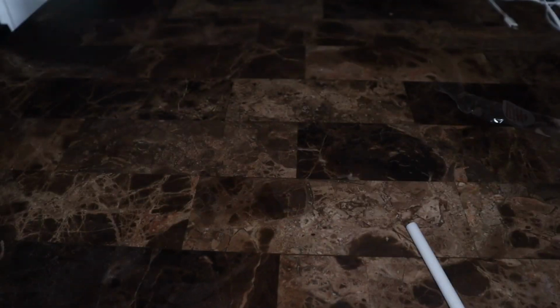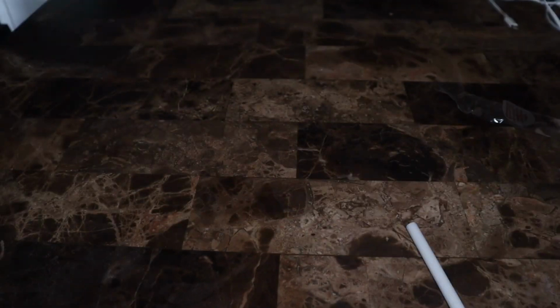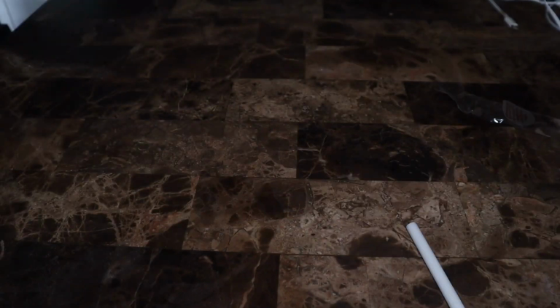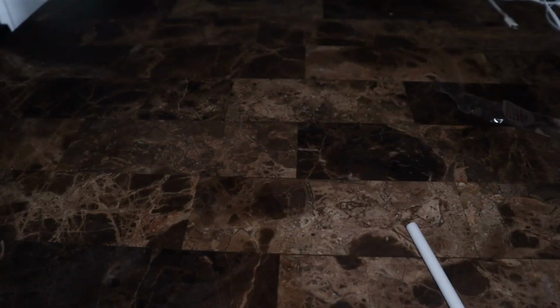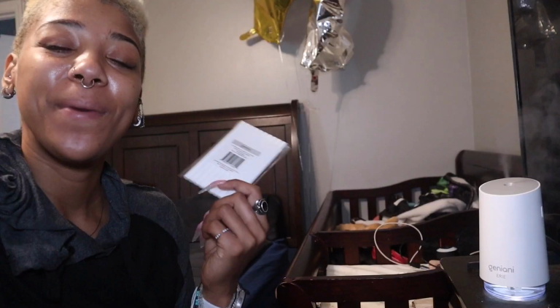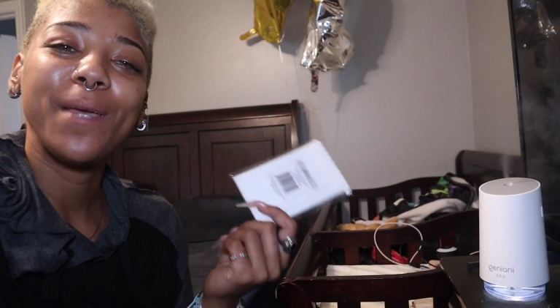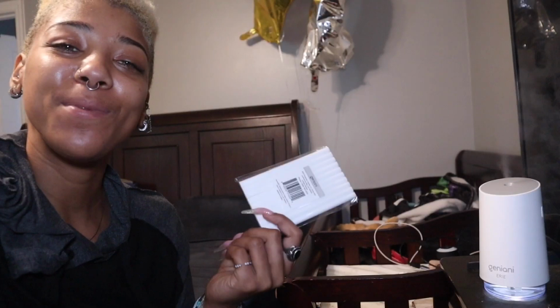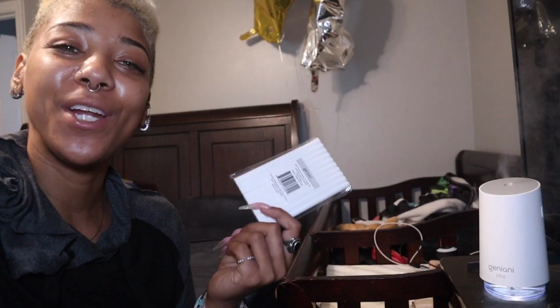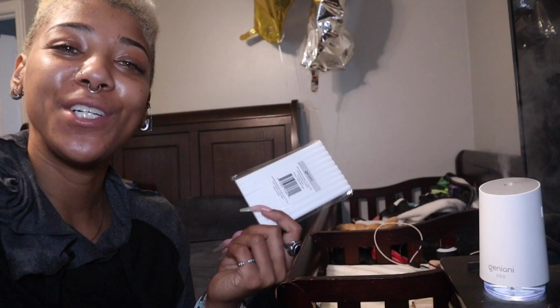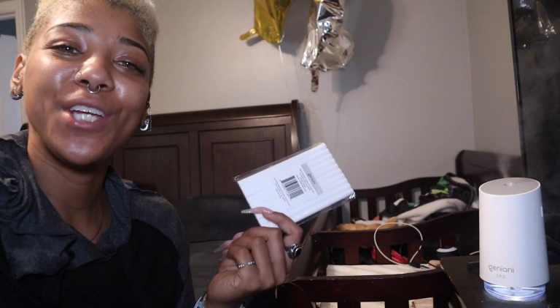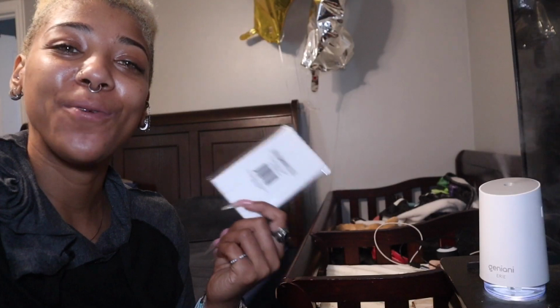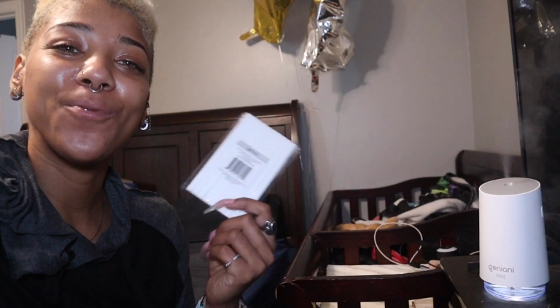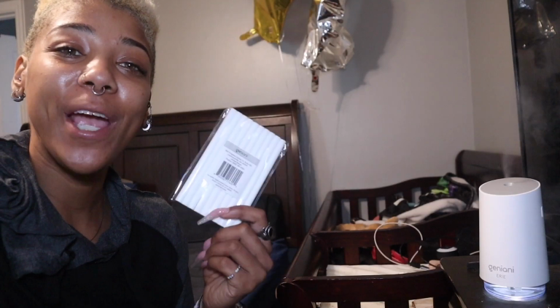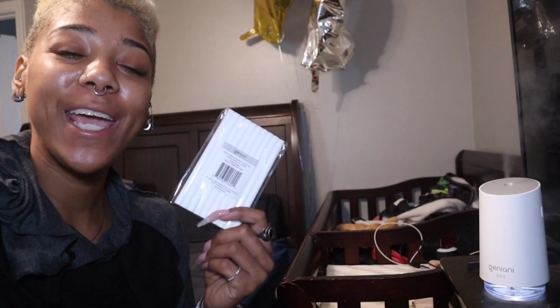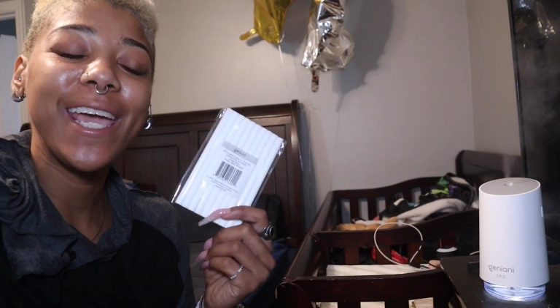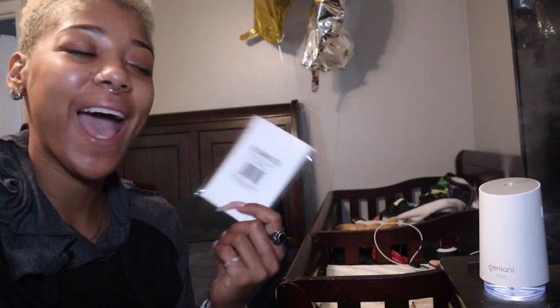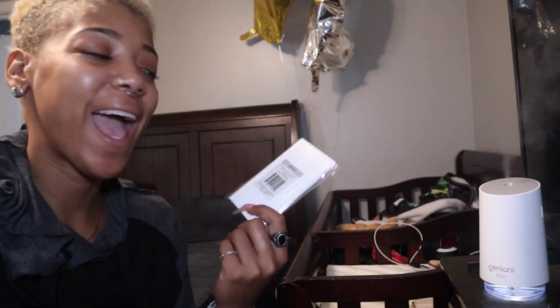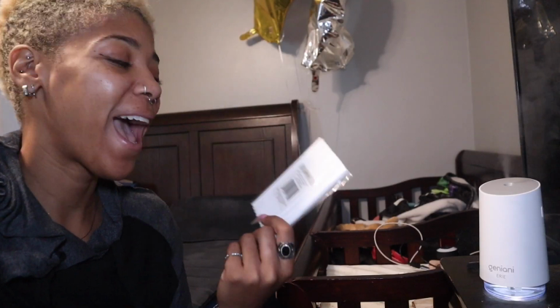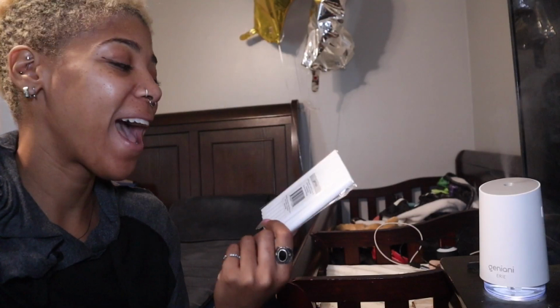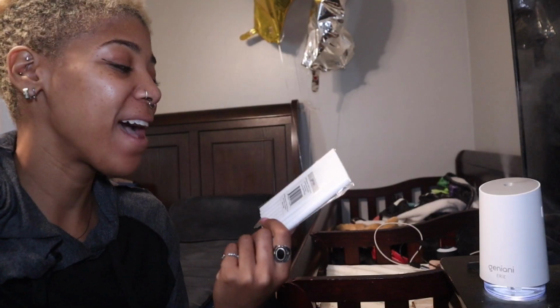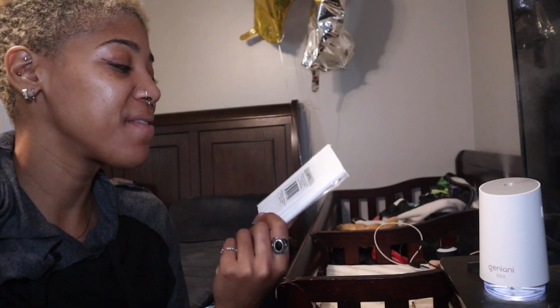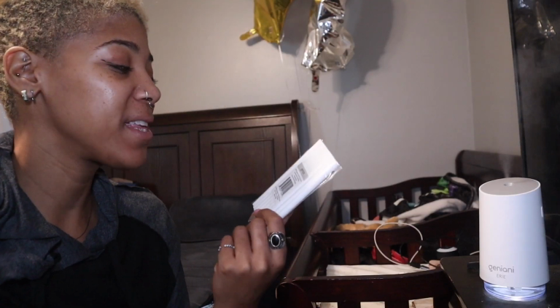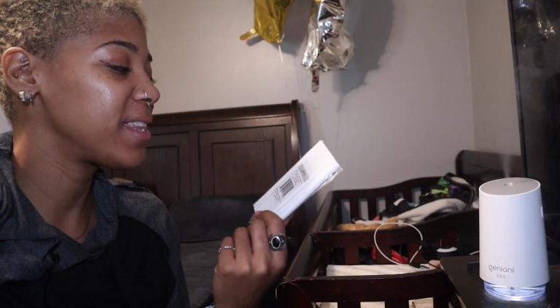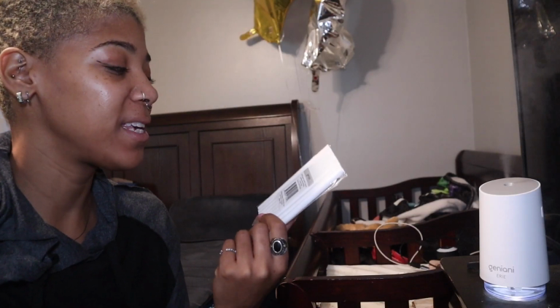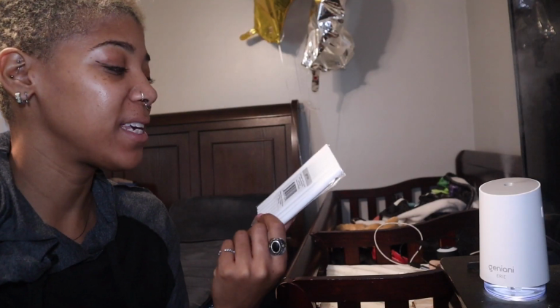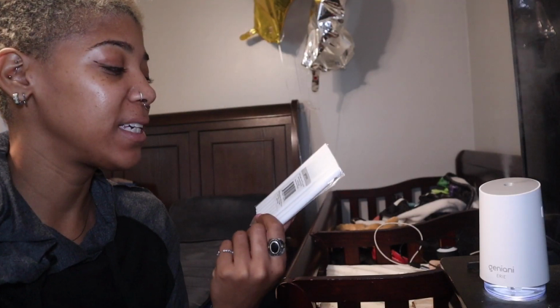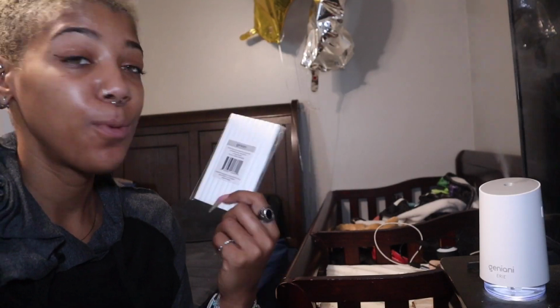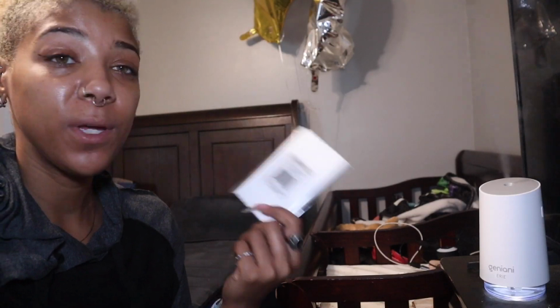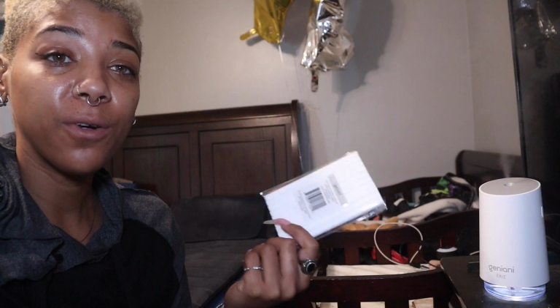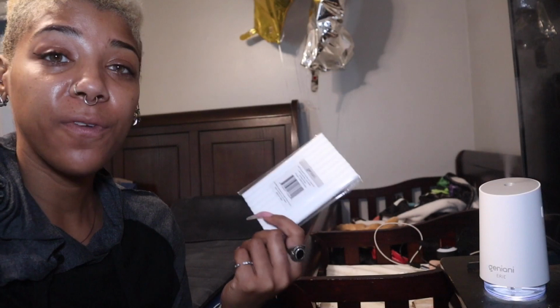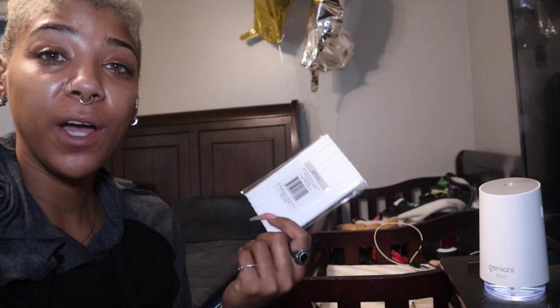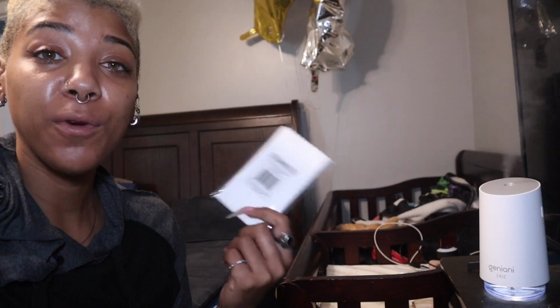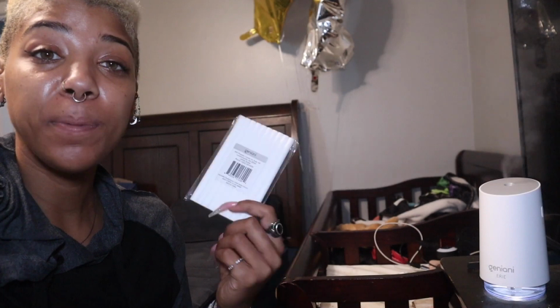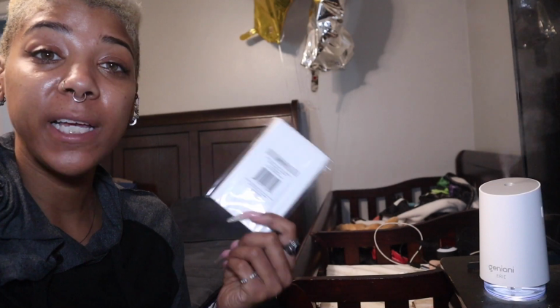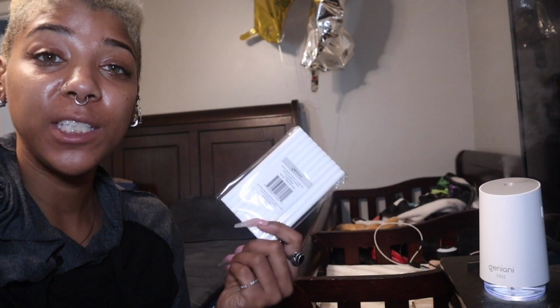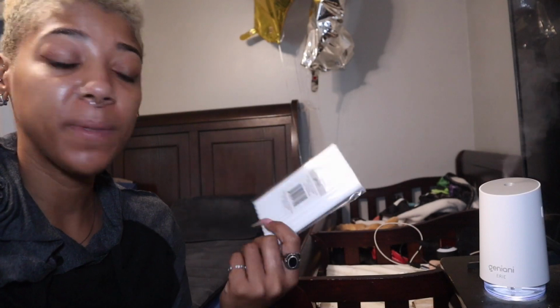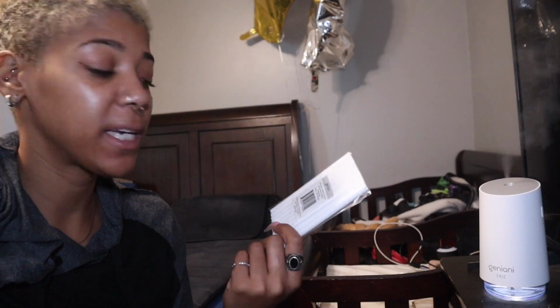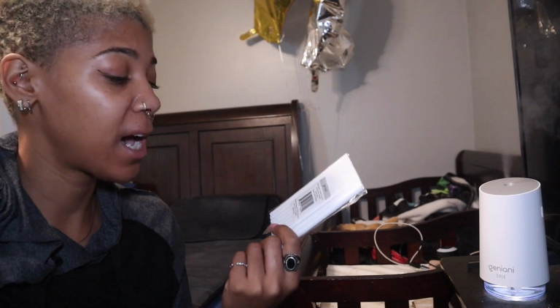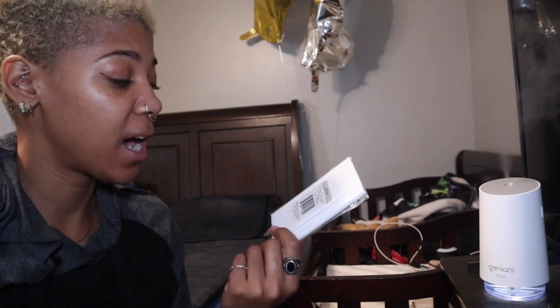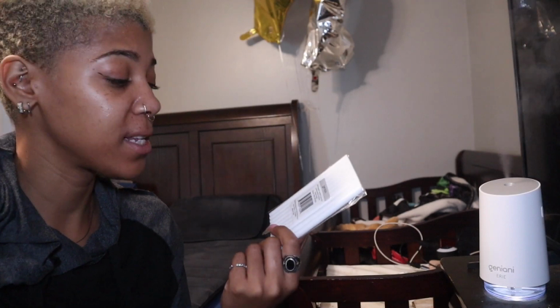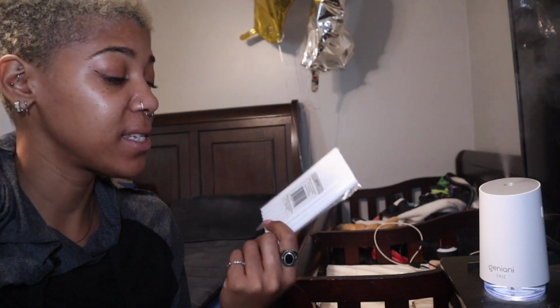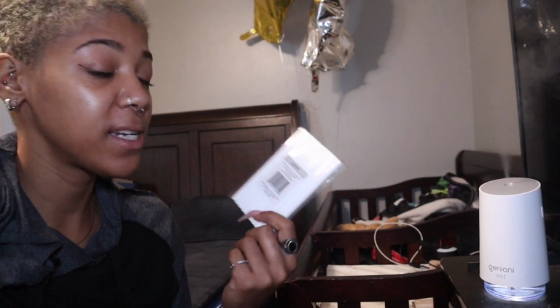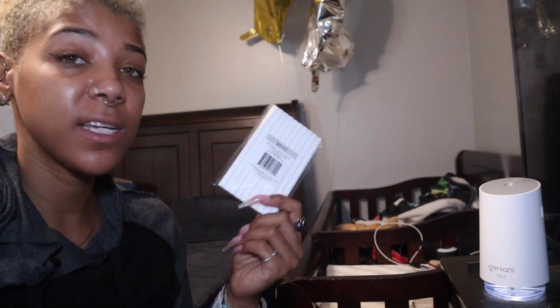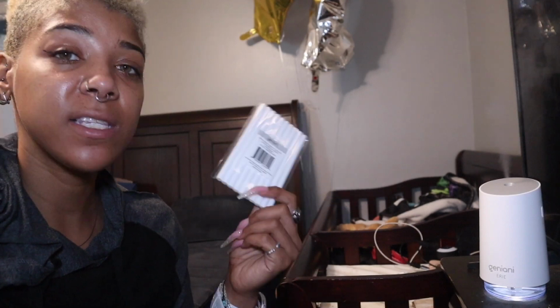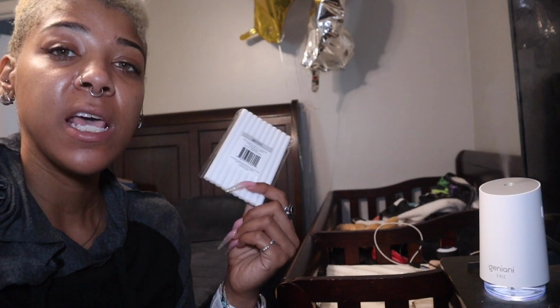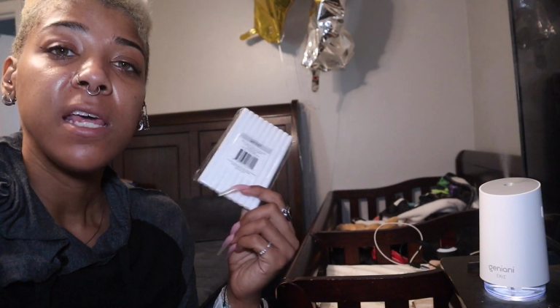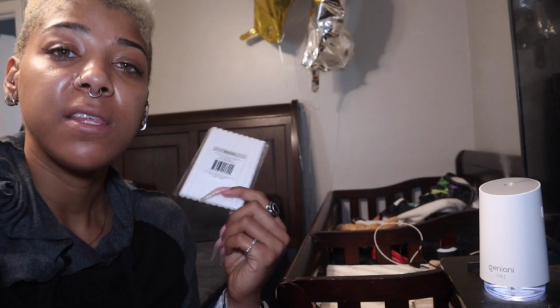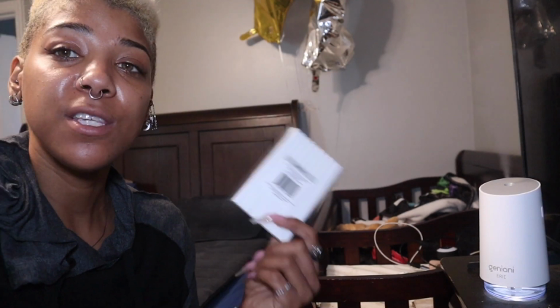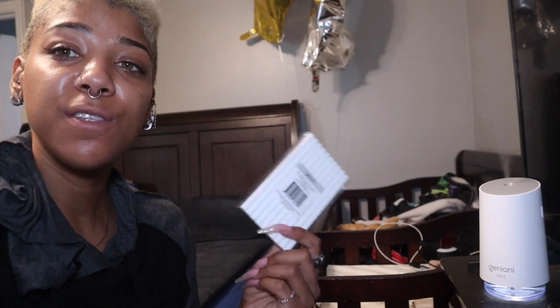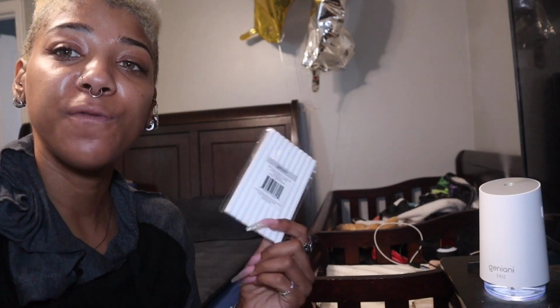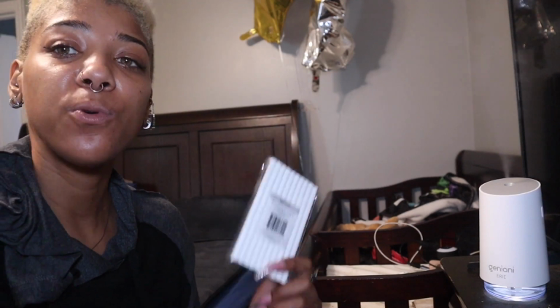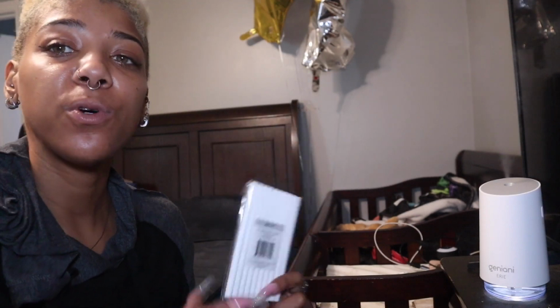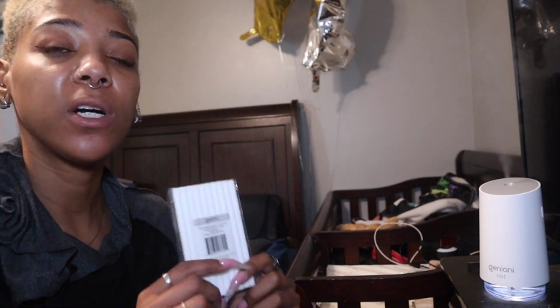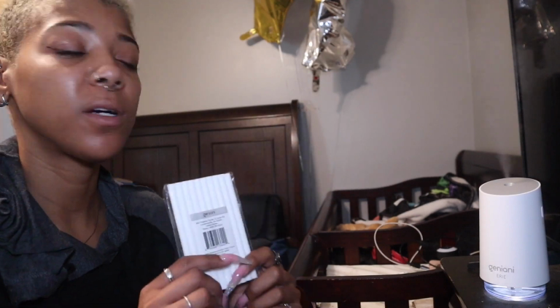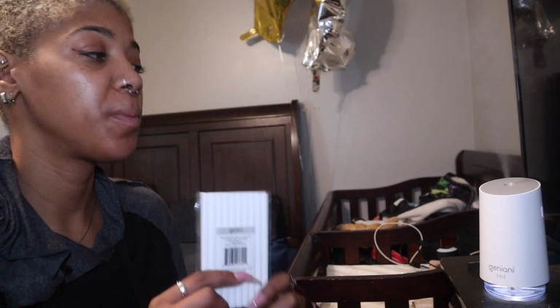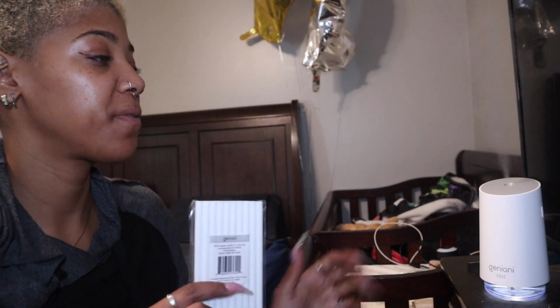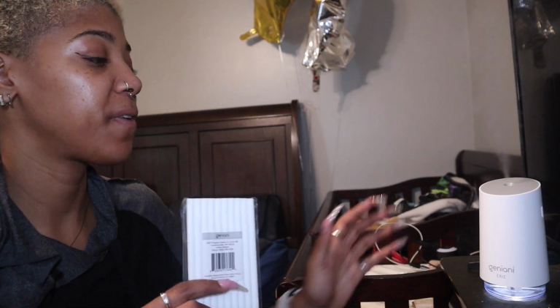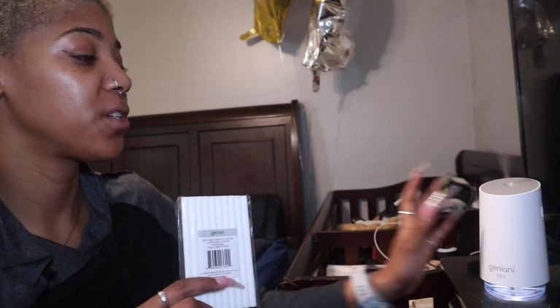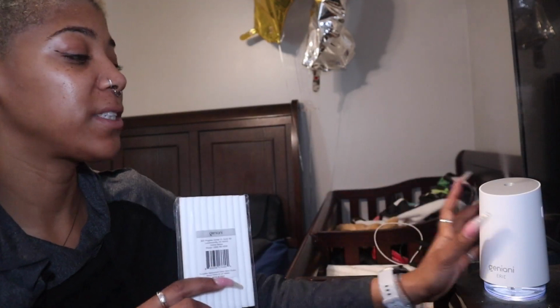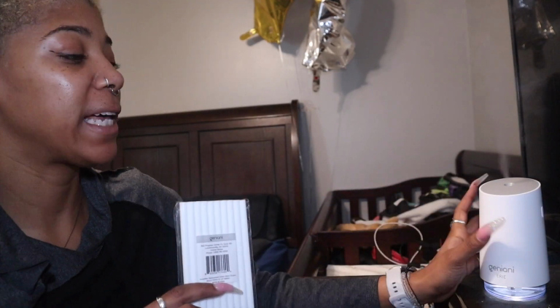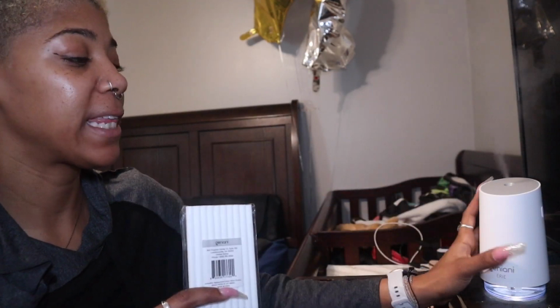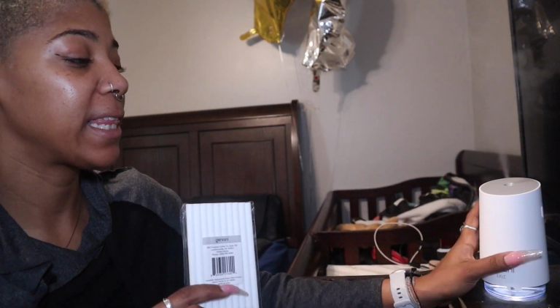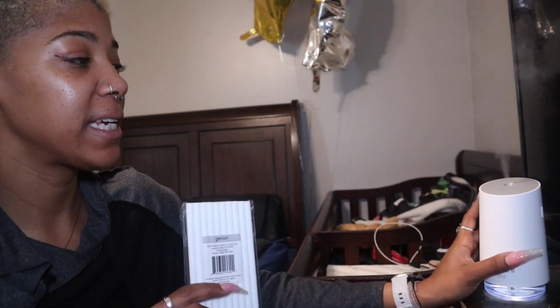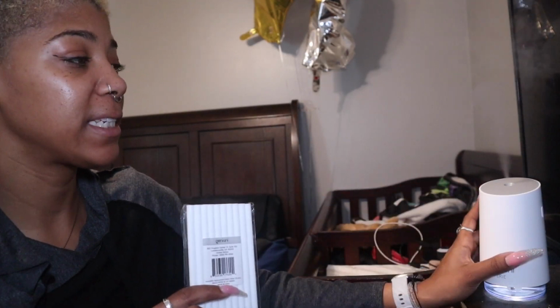My name is Shawna J. Ray. I have the Humidifier Replacement Cotton Sticks. This is for humidifiers like this.